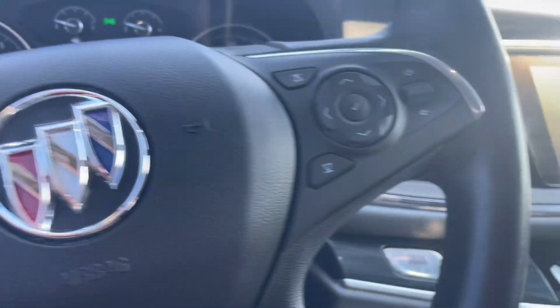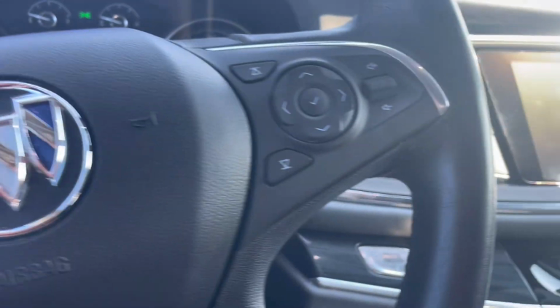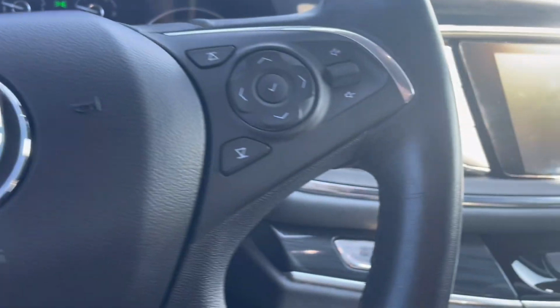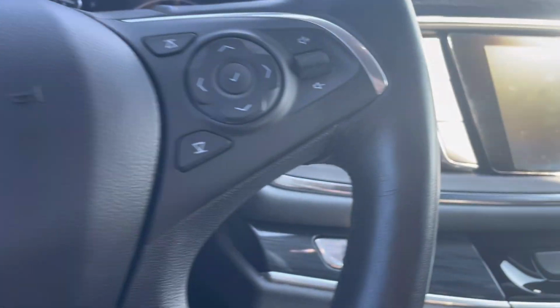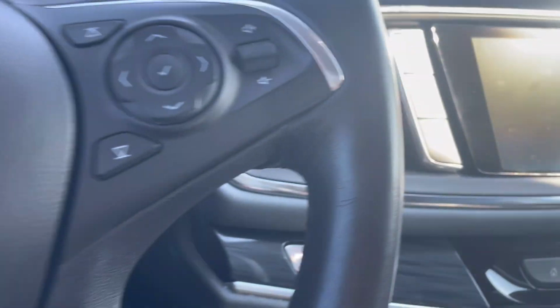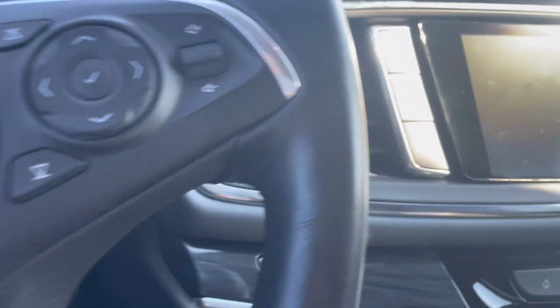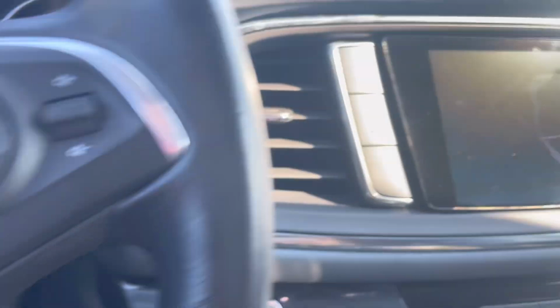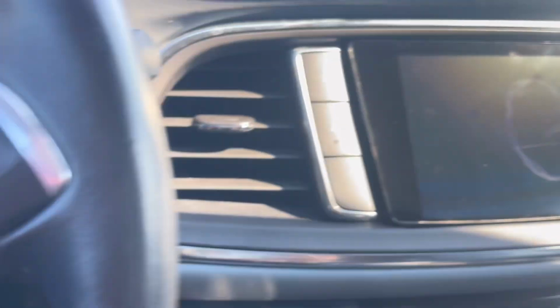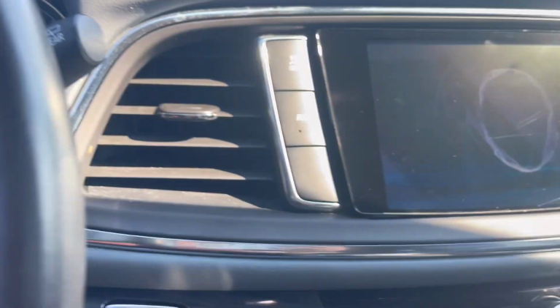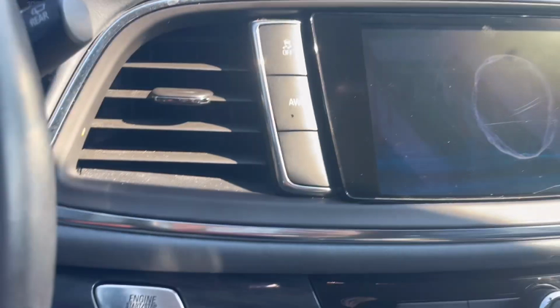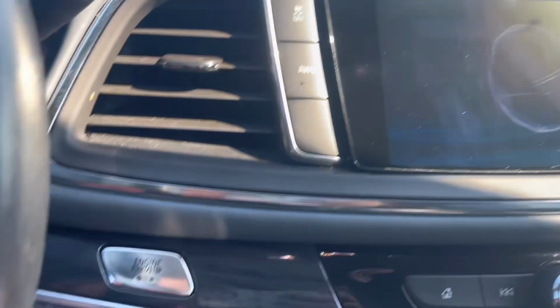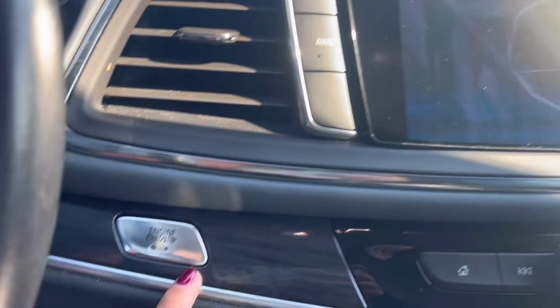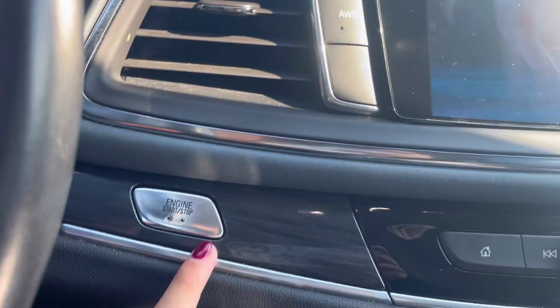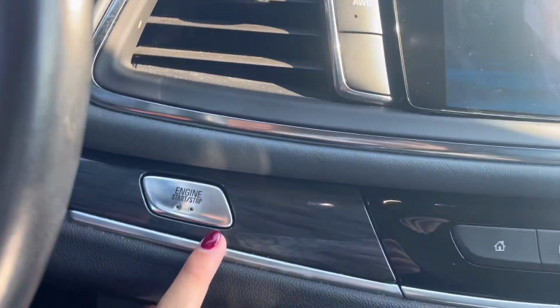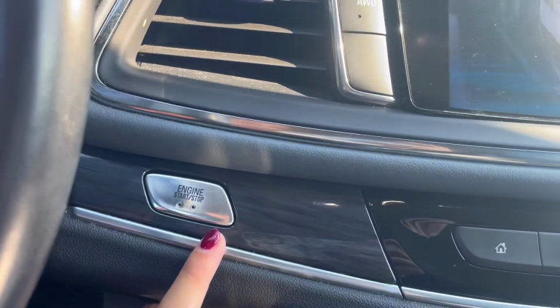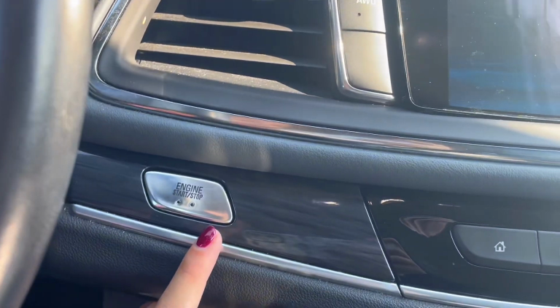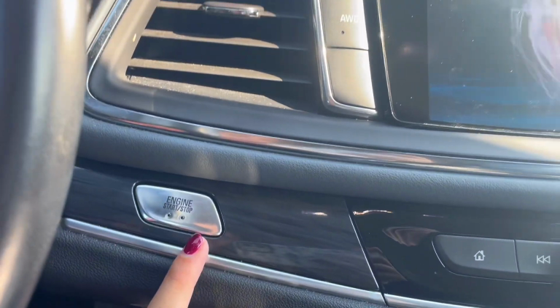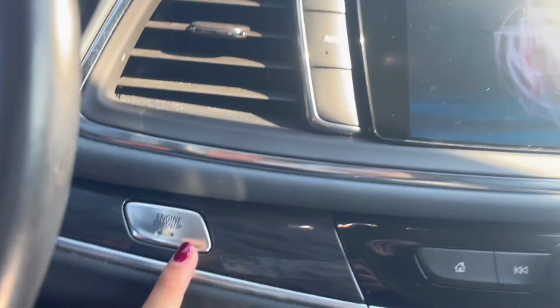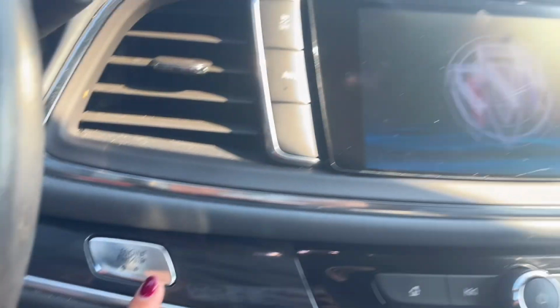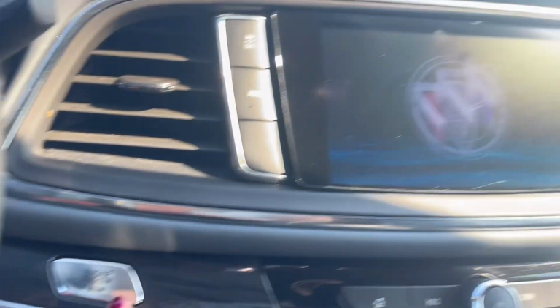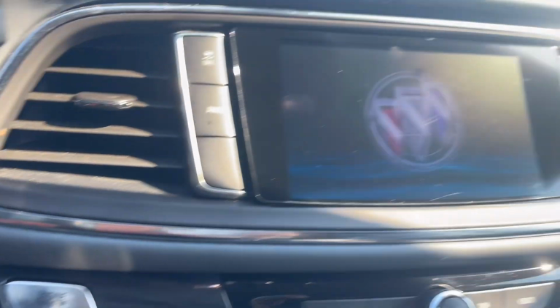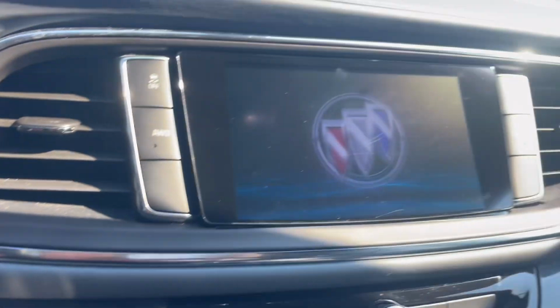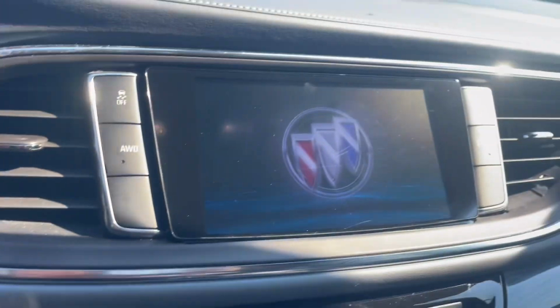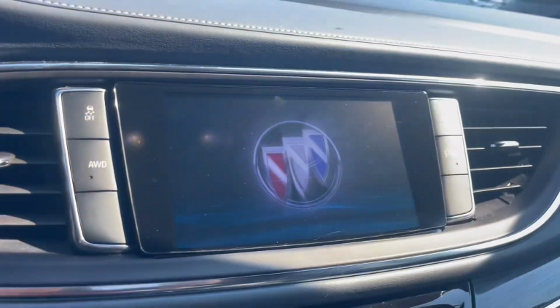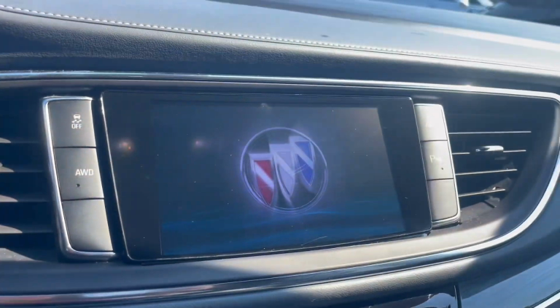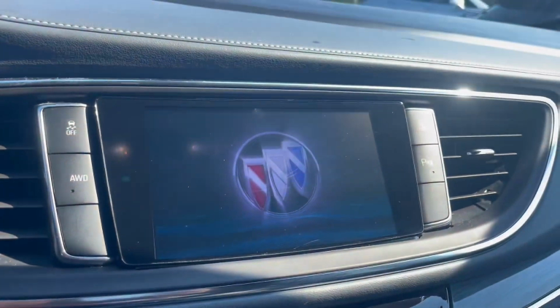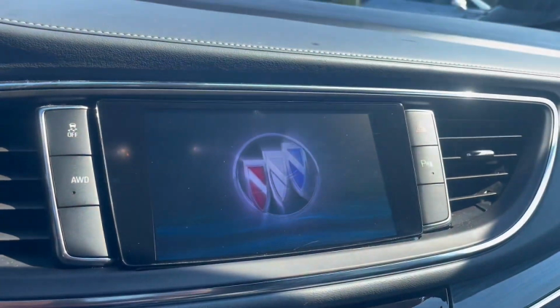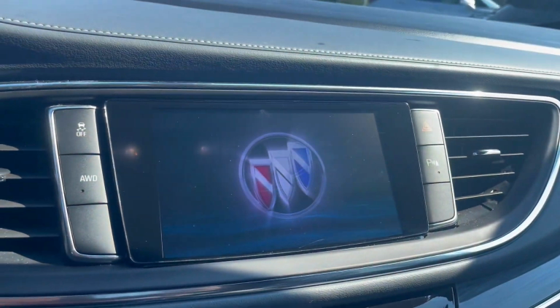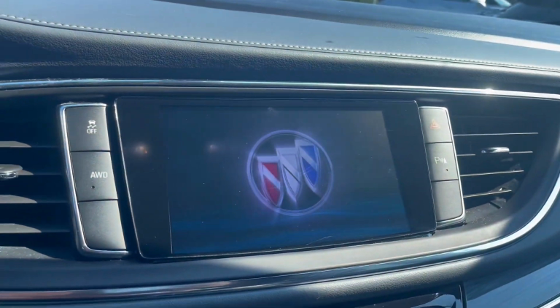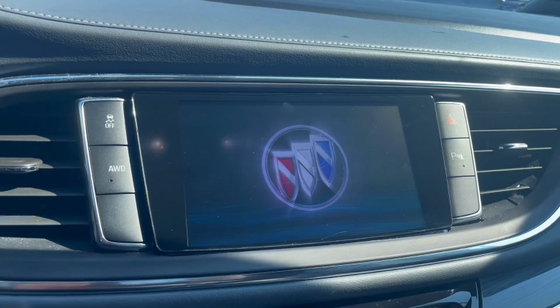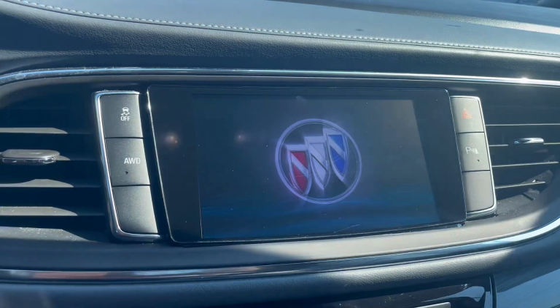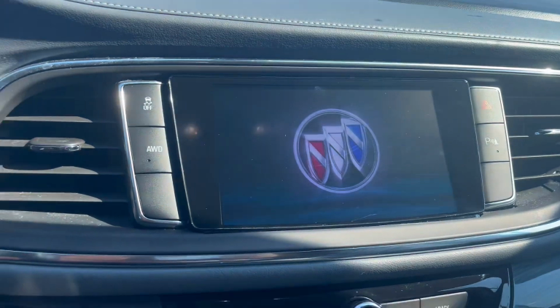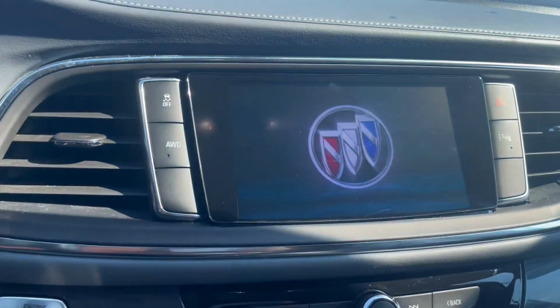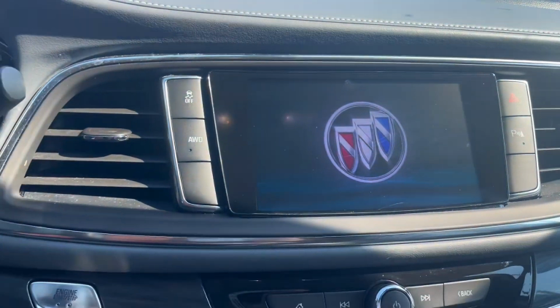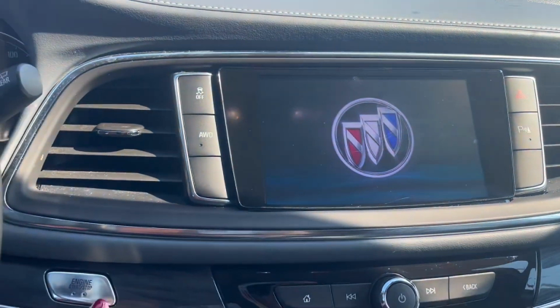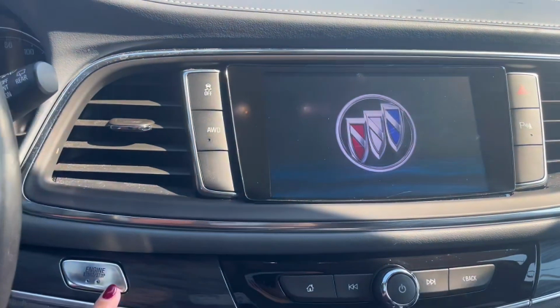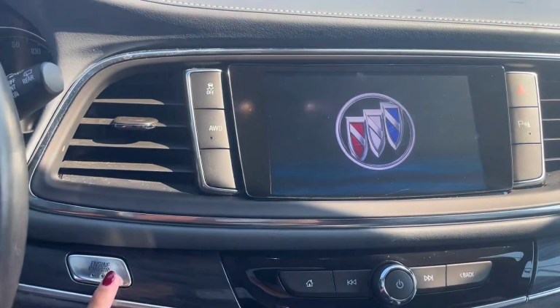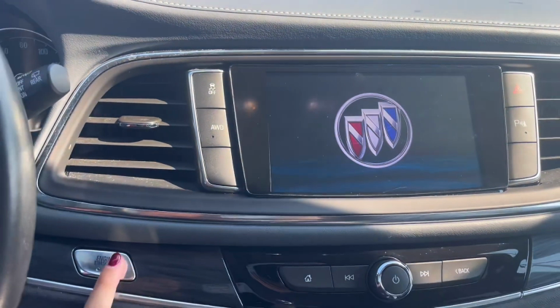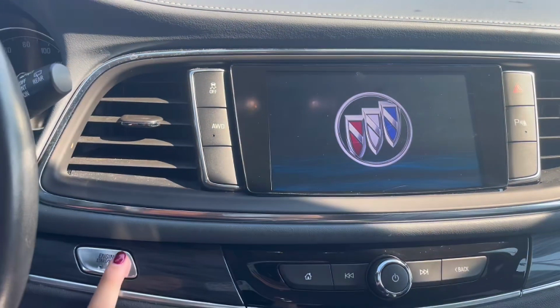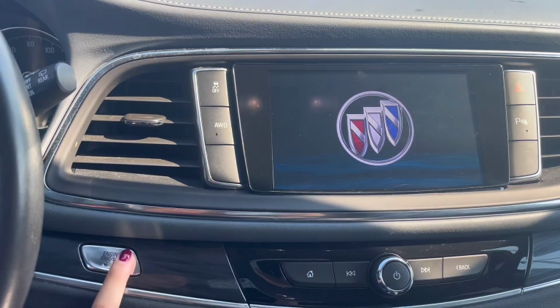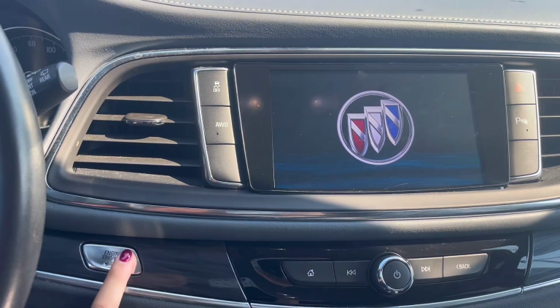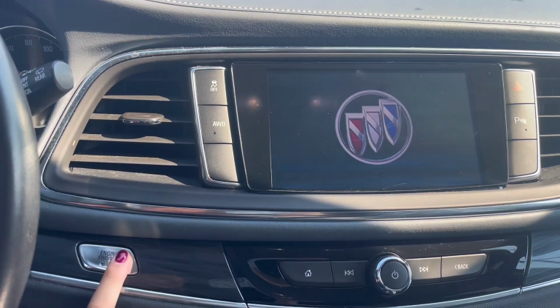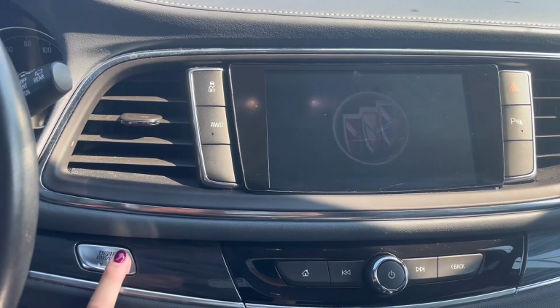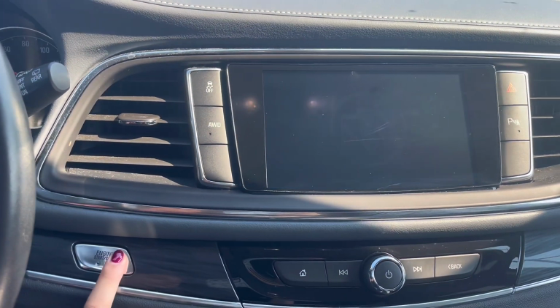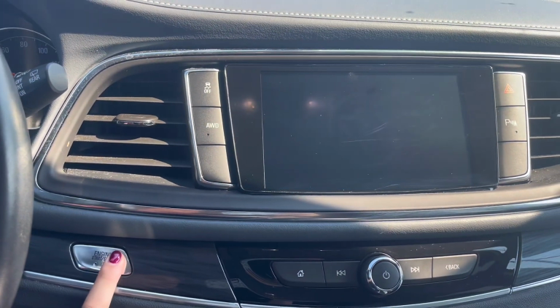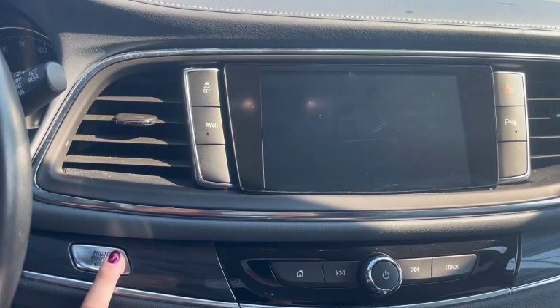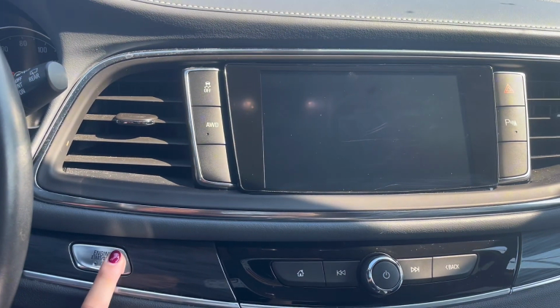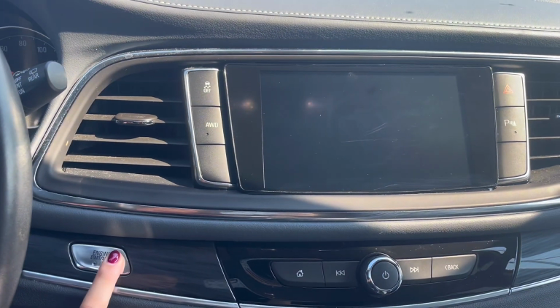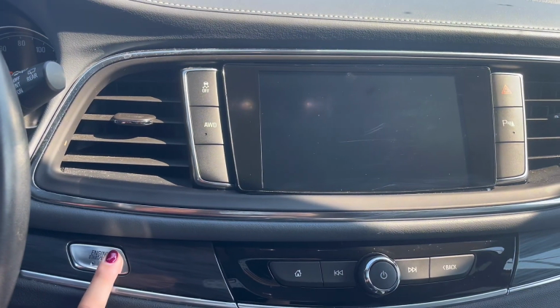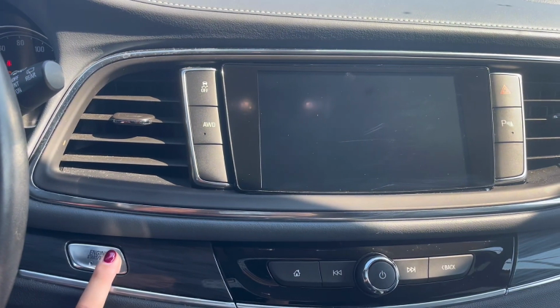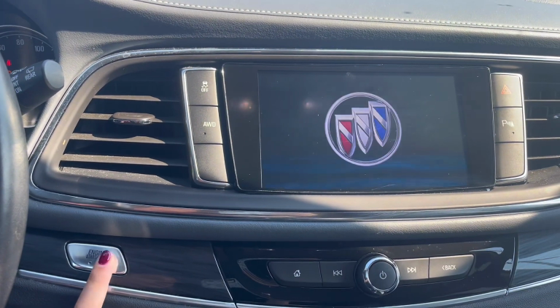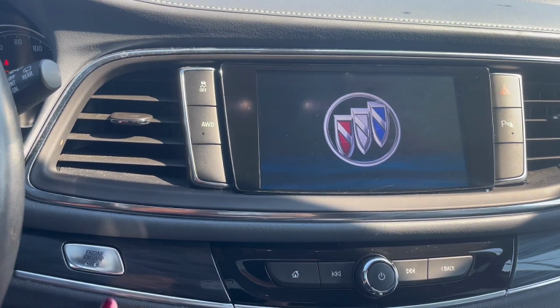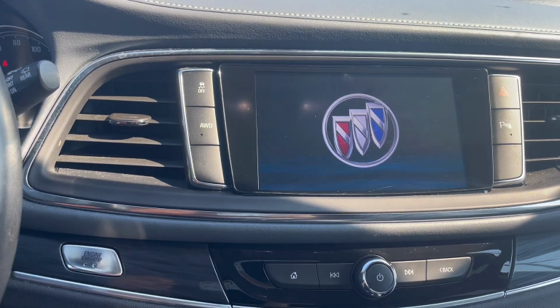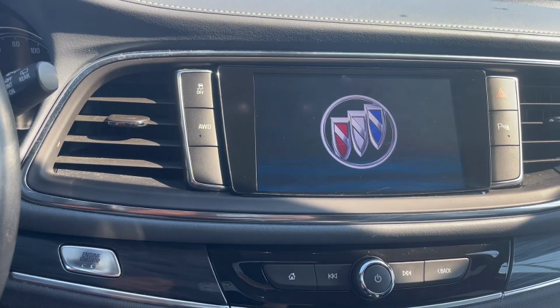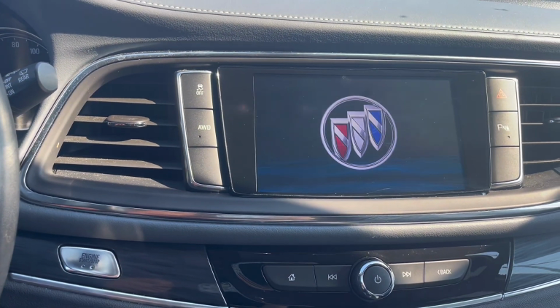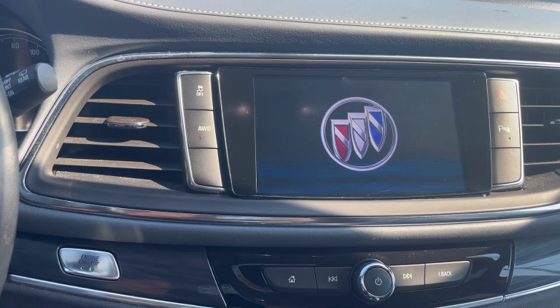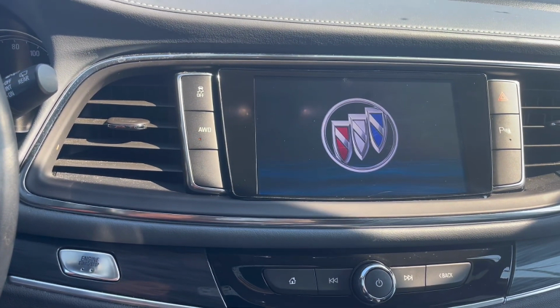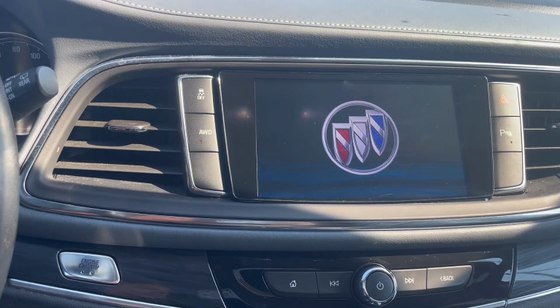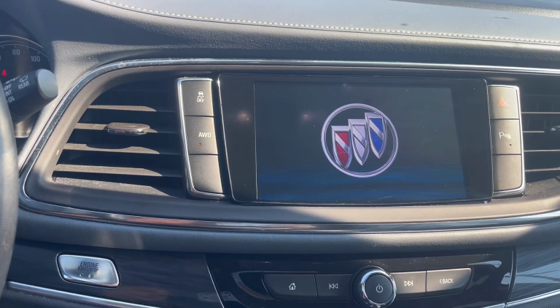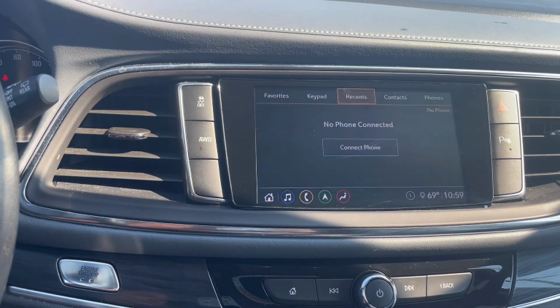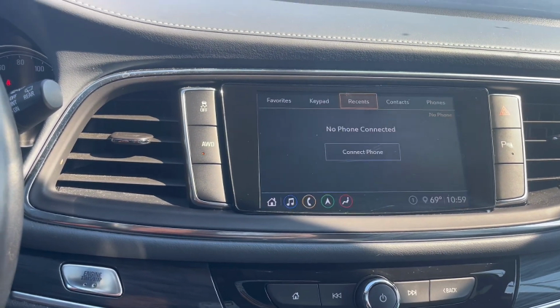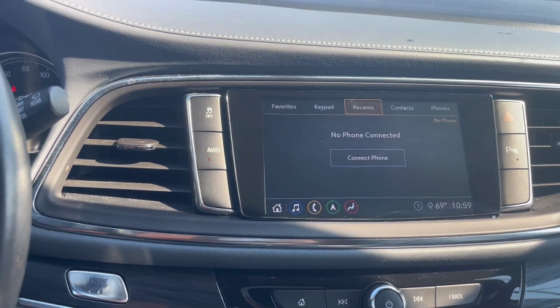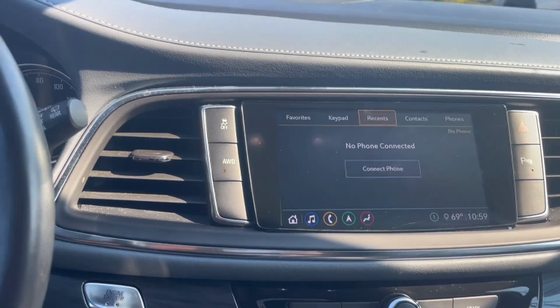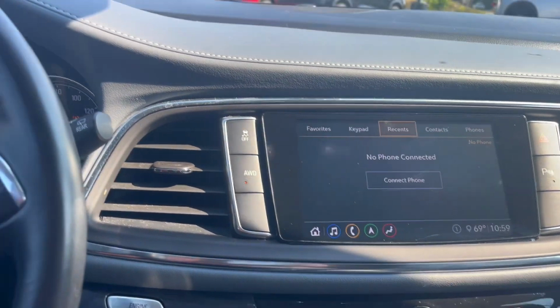Along with your key fob, you also have your engine start-stop button that you can just keep your key fob in your purse or pocket — you don't even have to take it out.